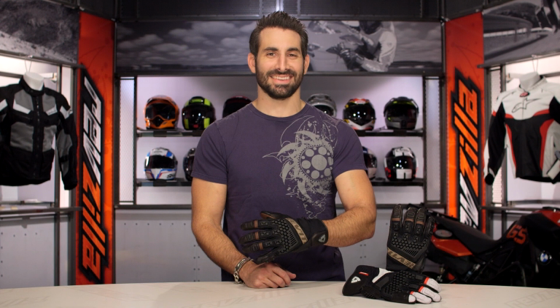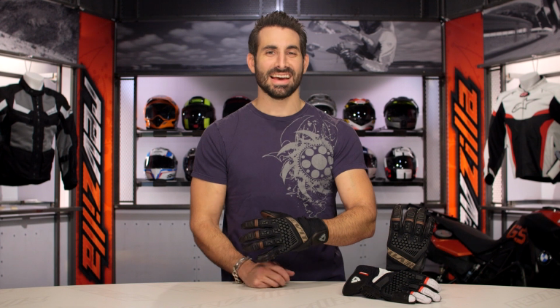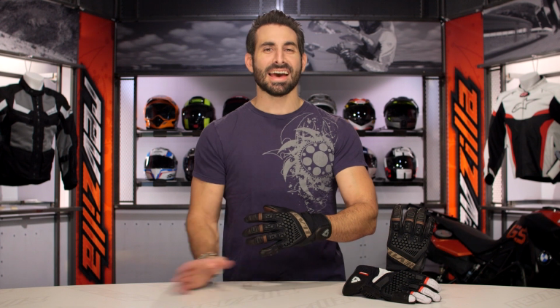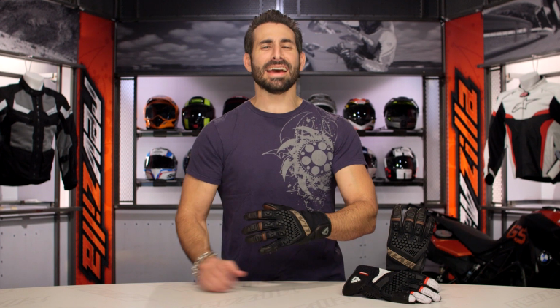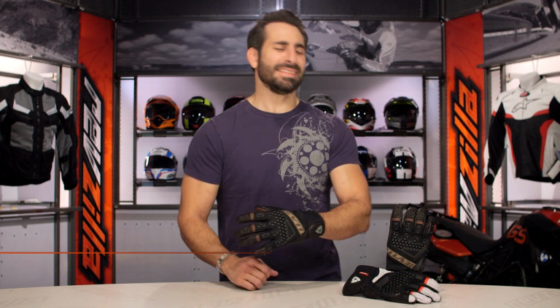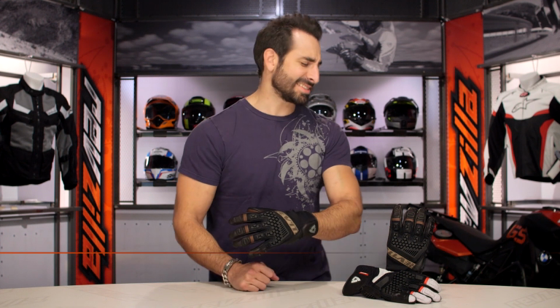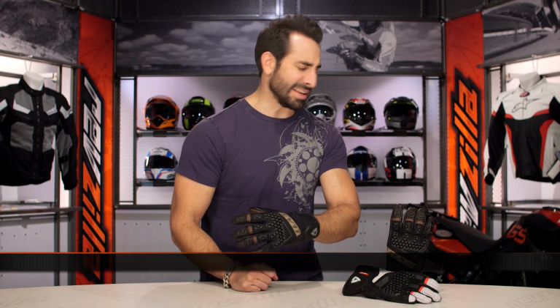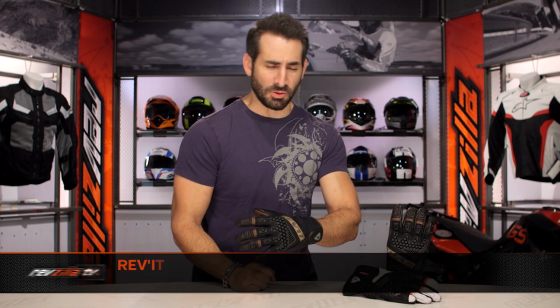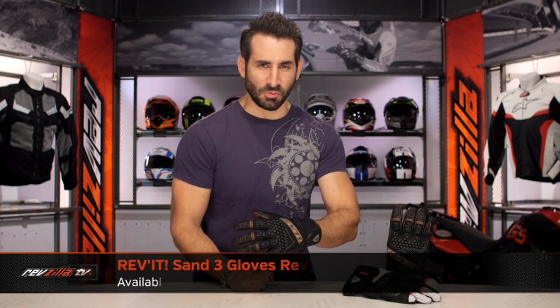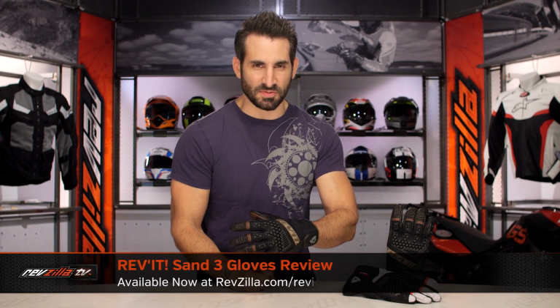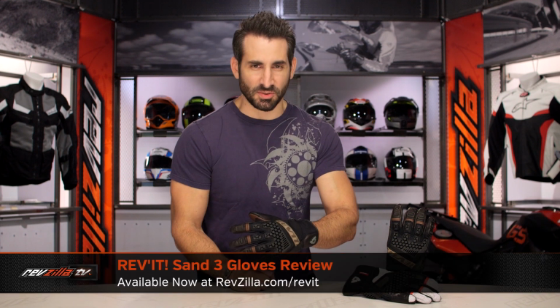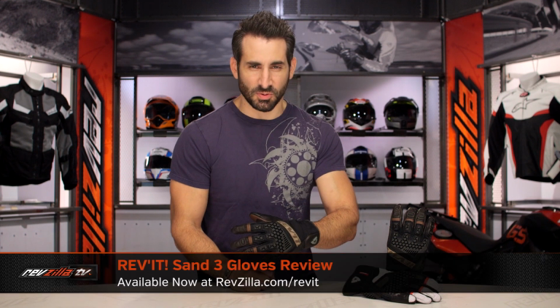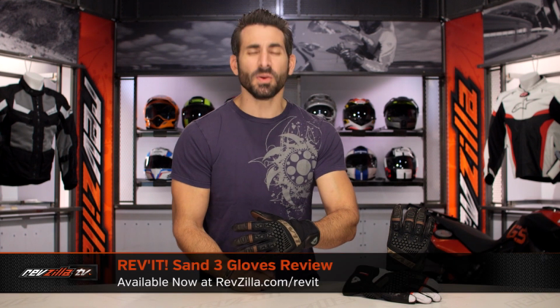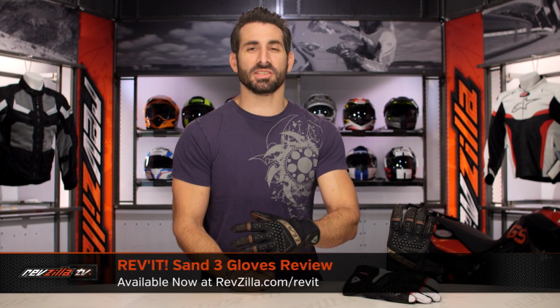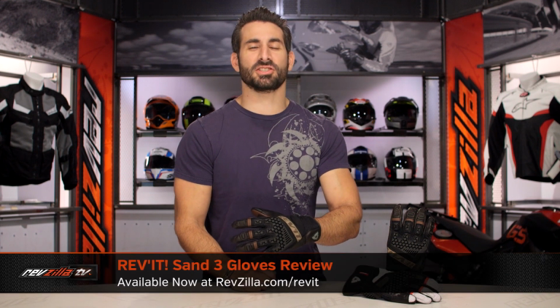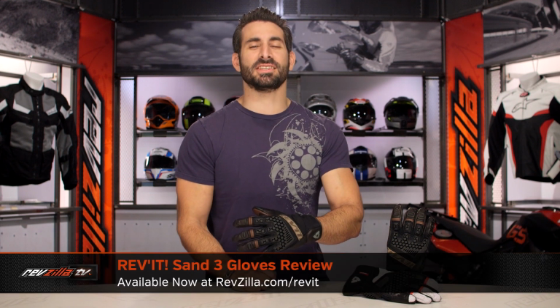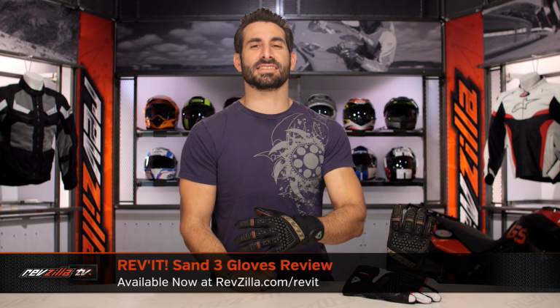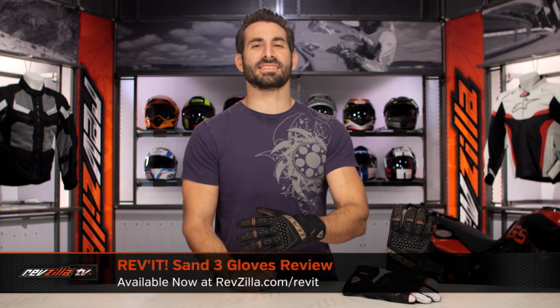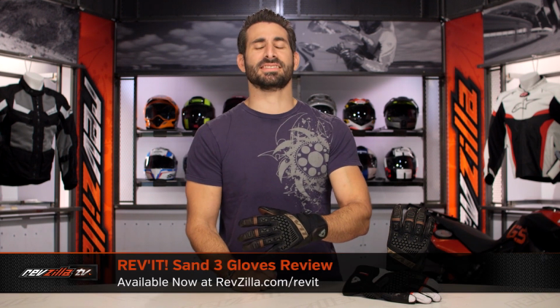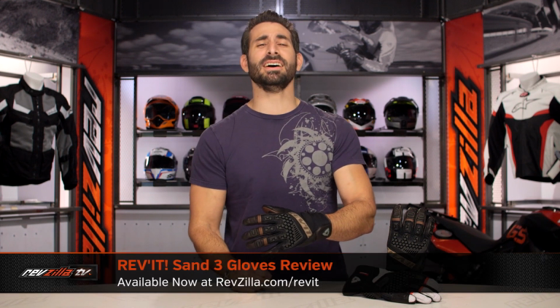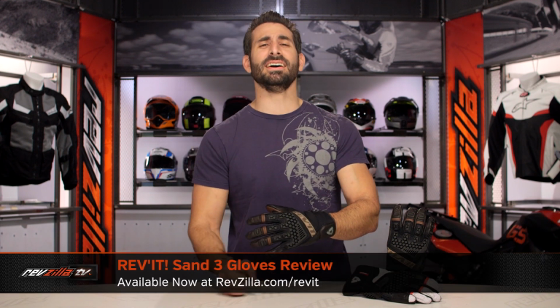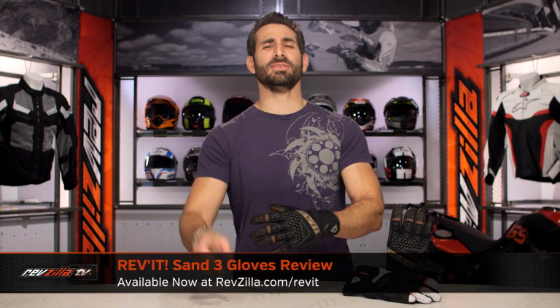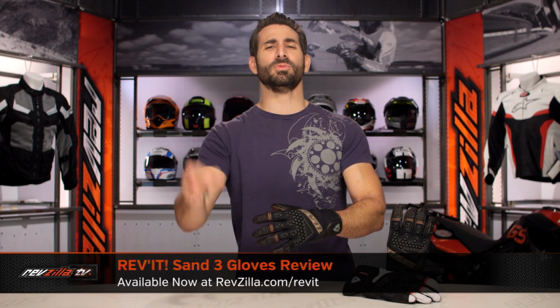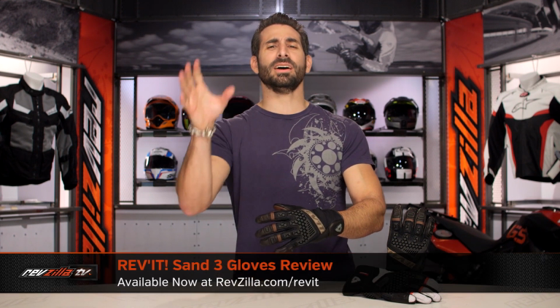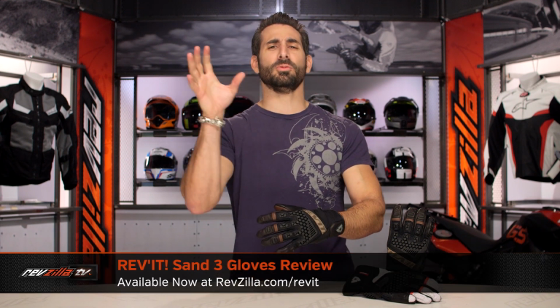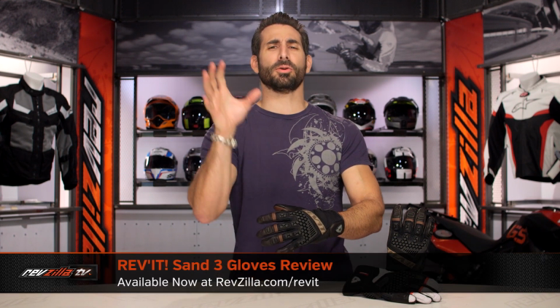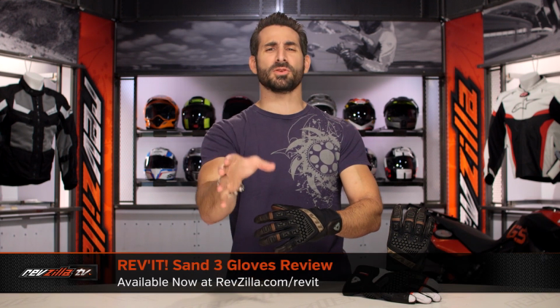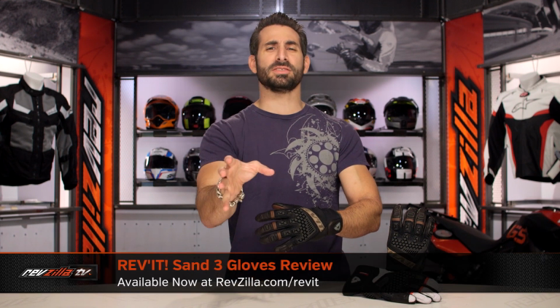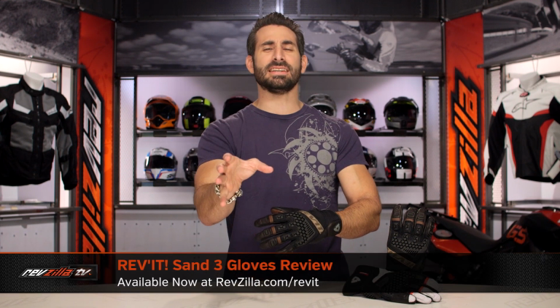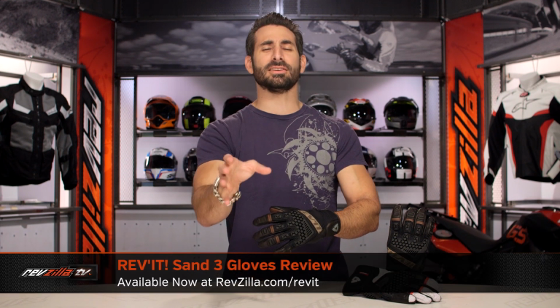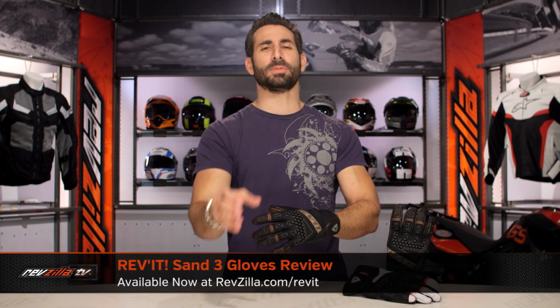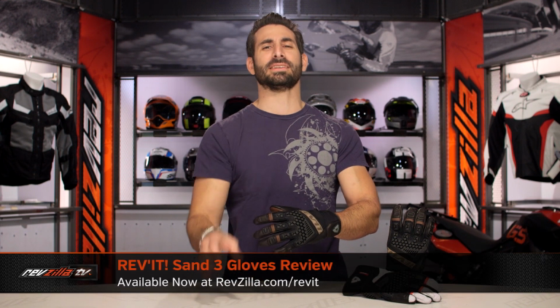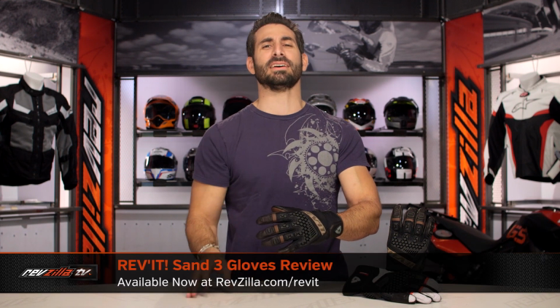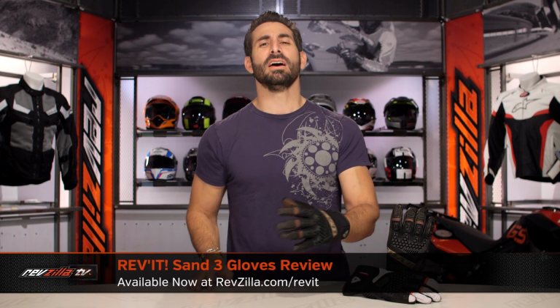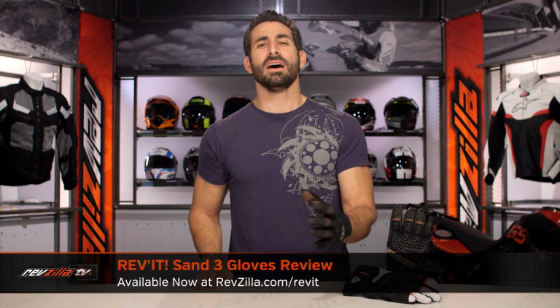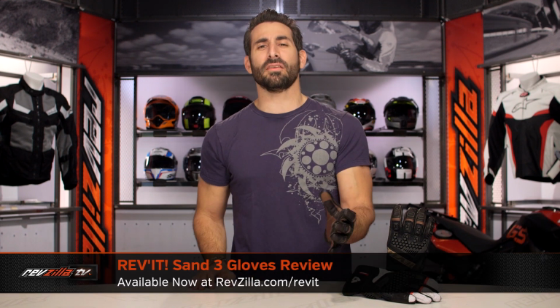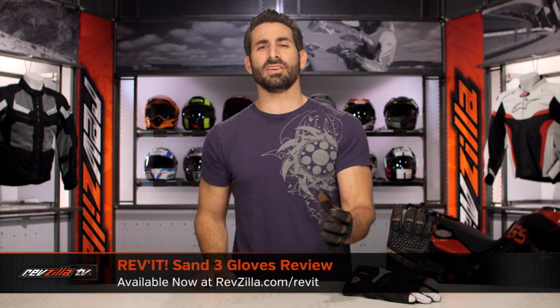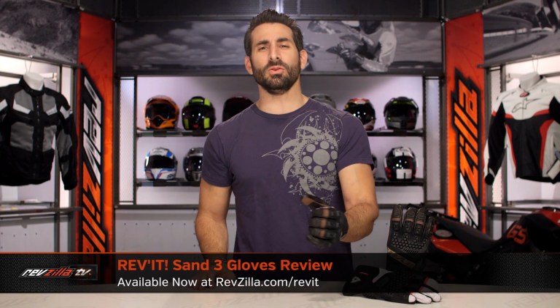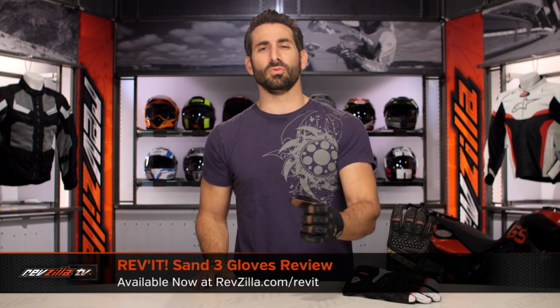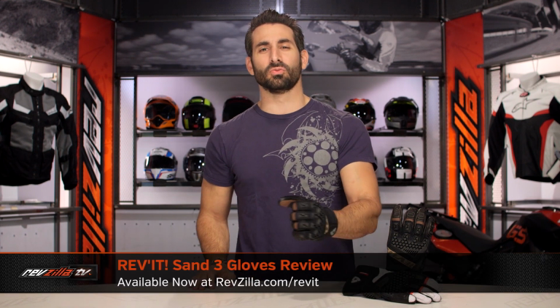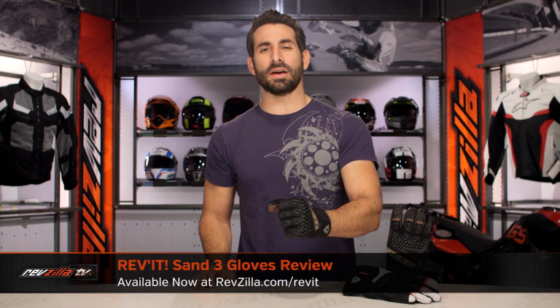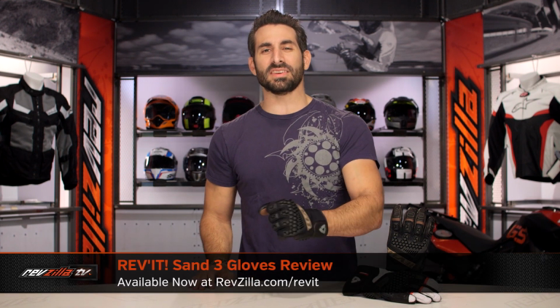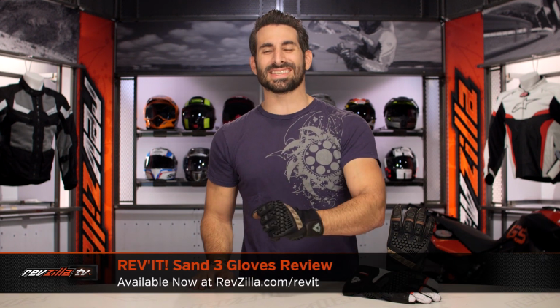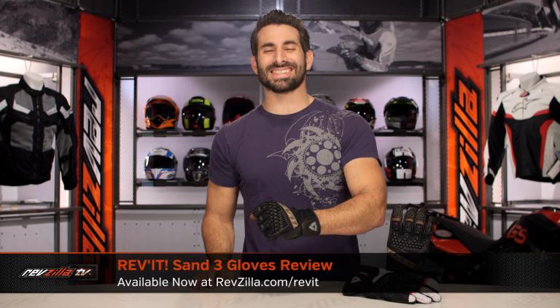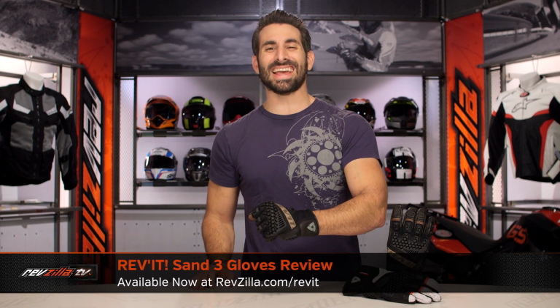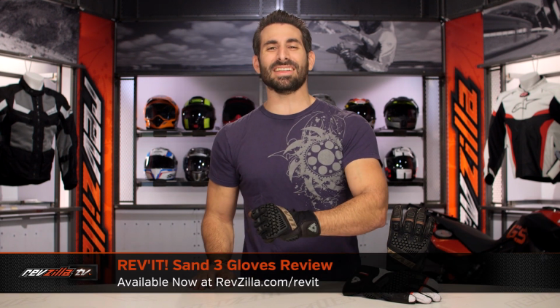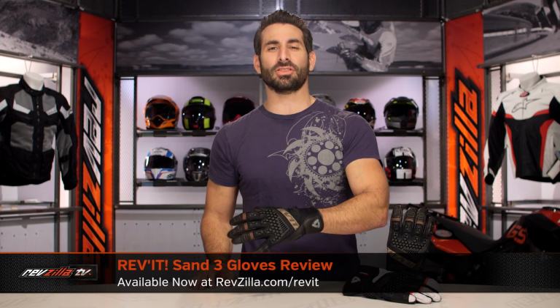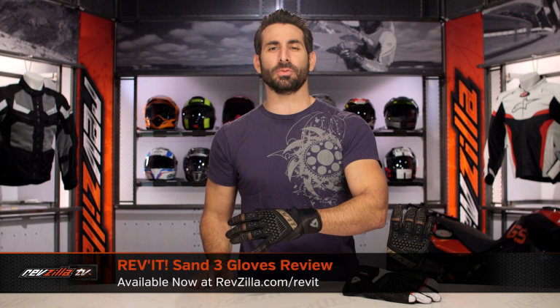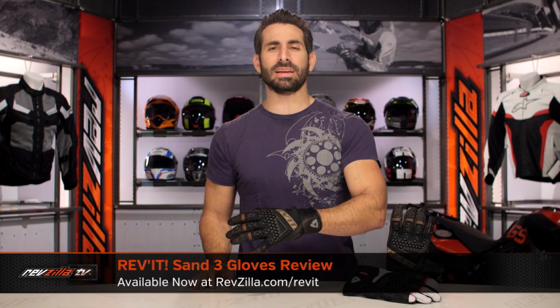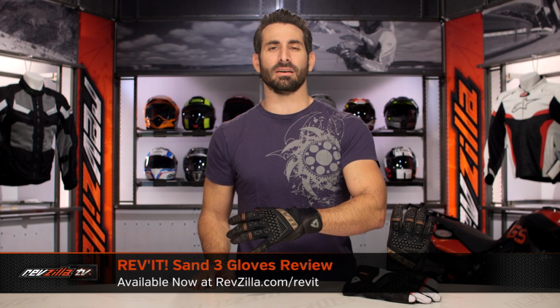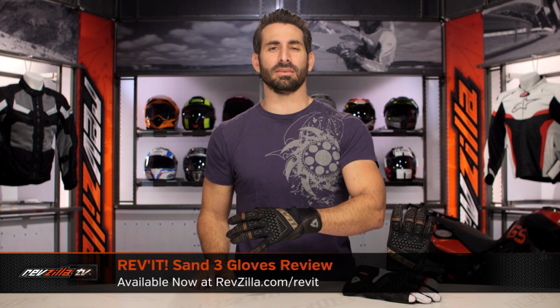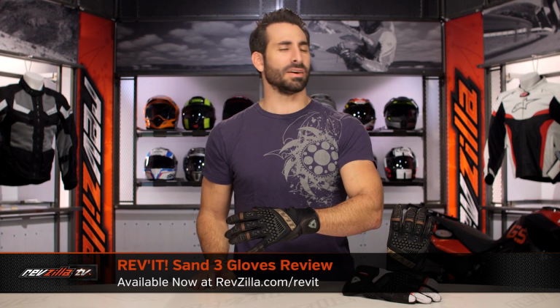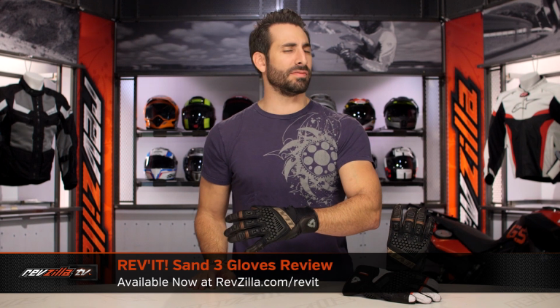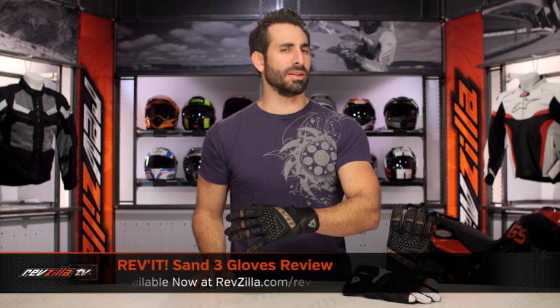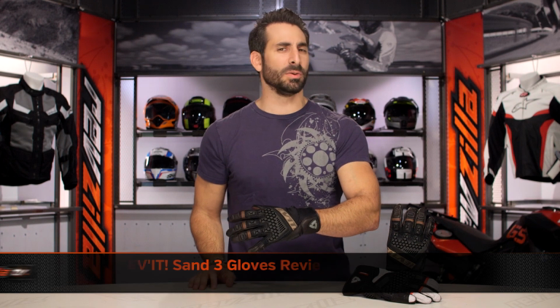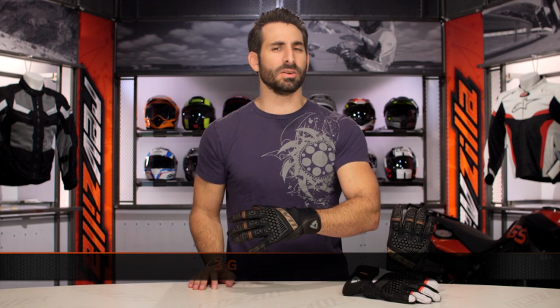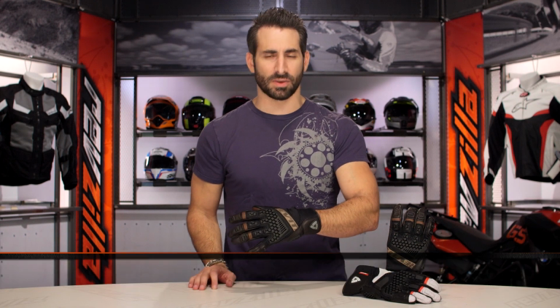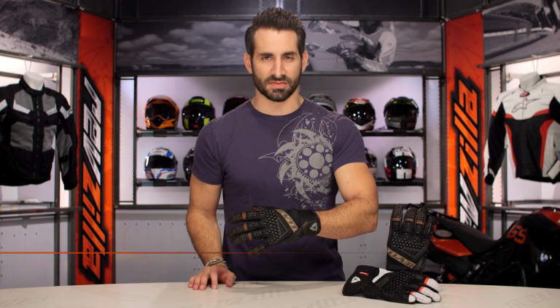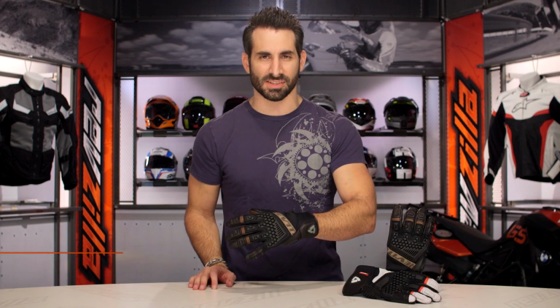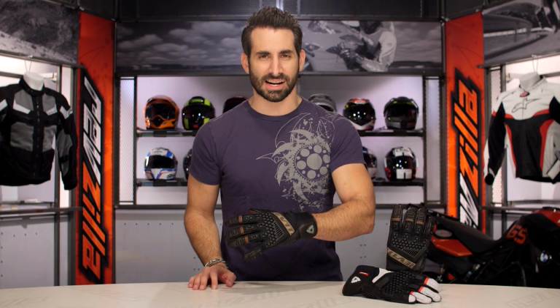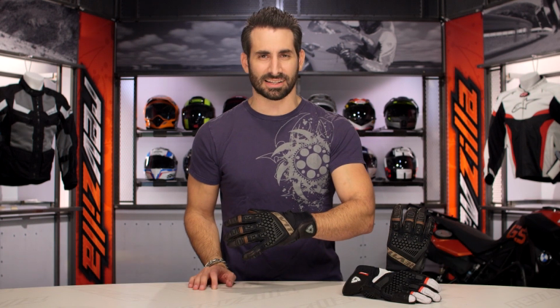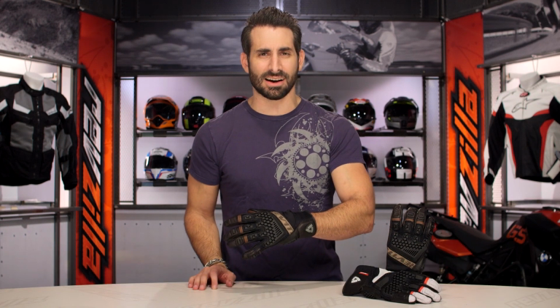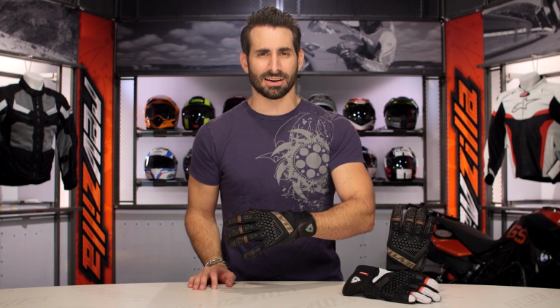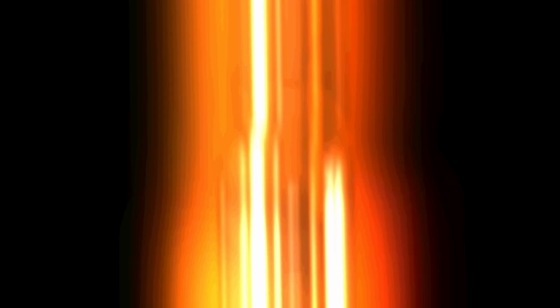Hey, this is Anthony with RevZilla. Watch, decide, and ride. Welcome to our detailed breakdown of the new Revit Sand 3 glove, available at RevZilla.com.